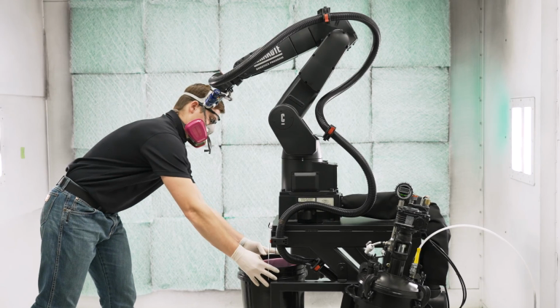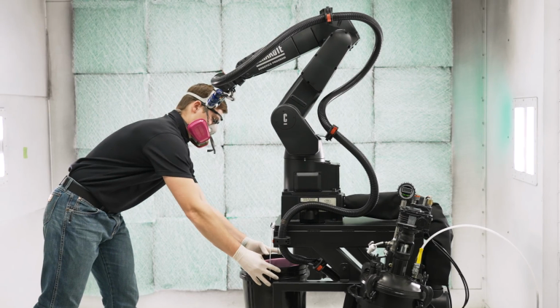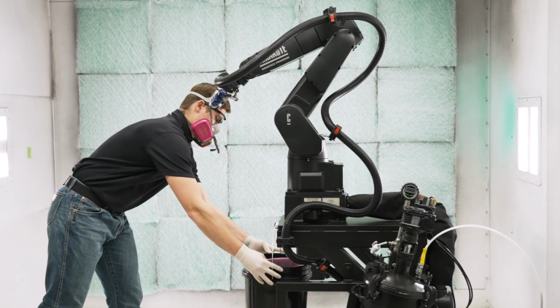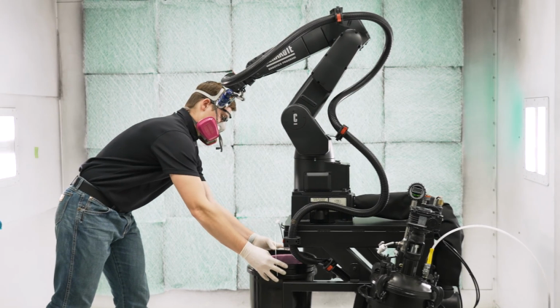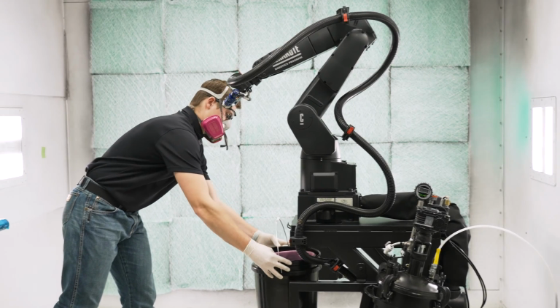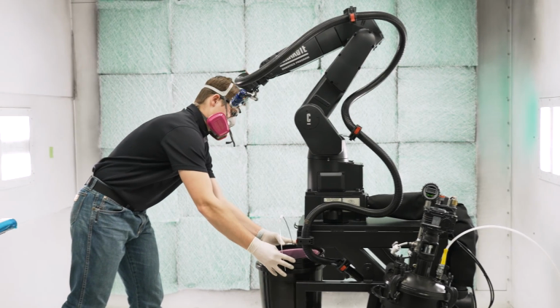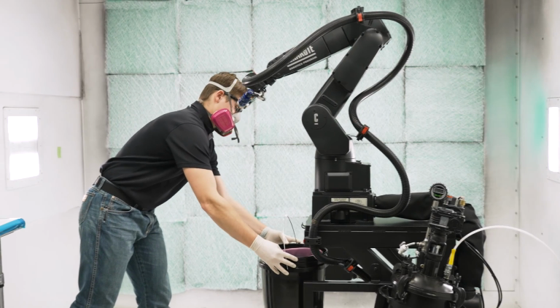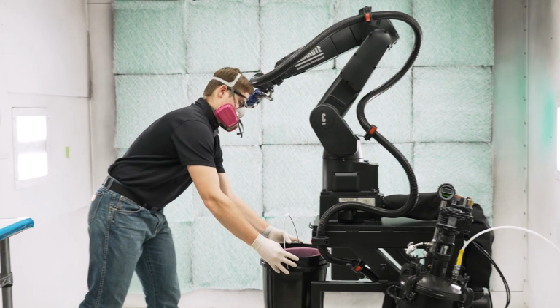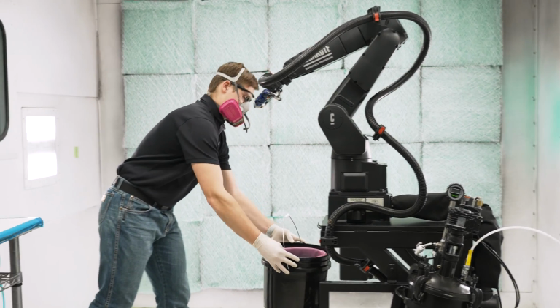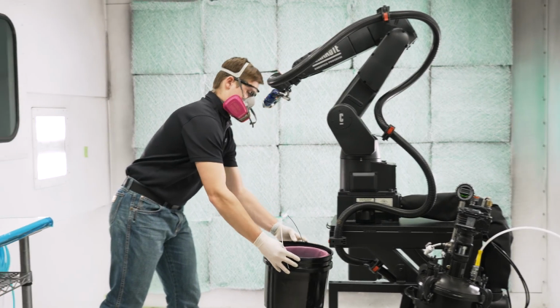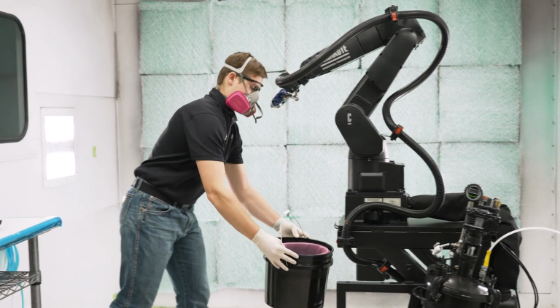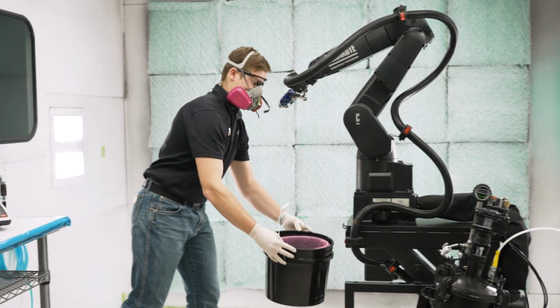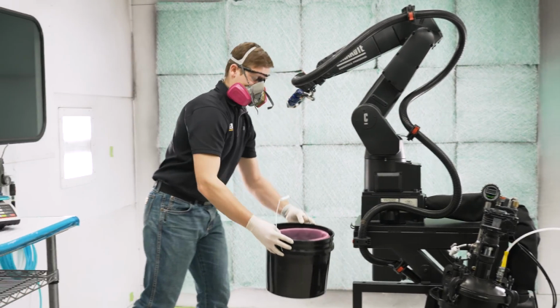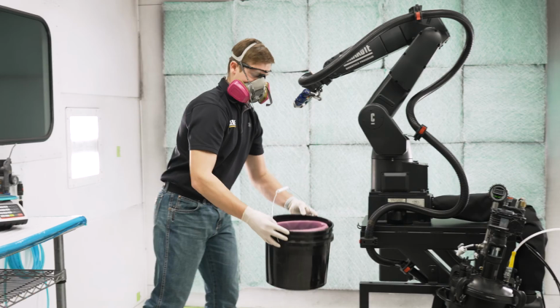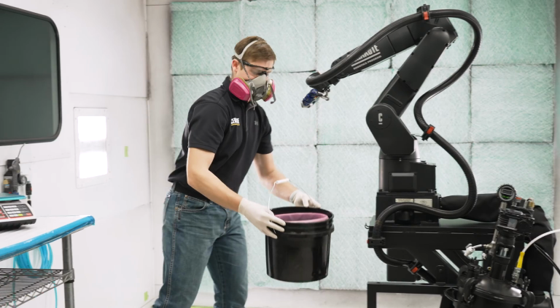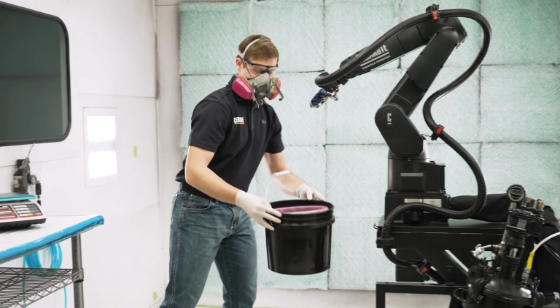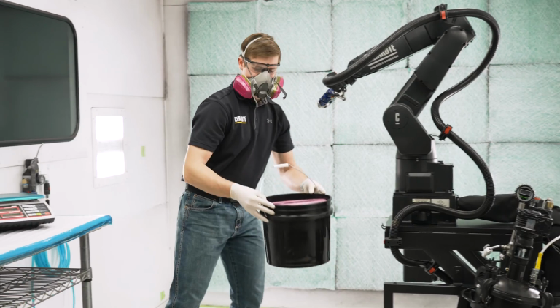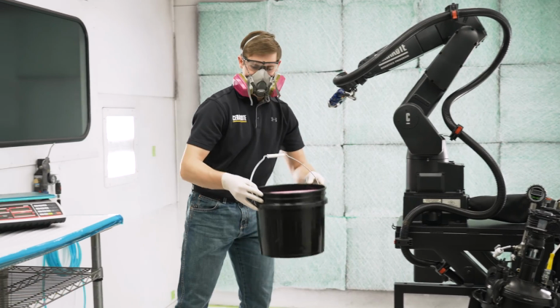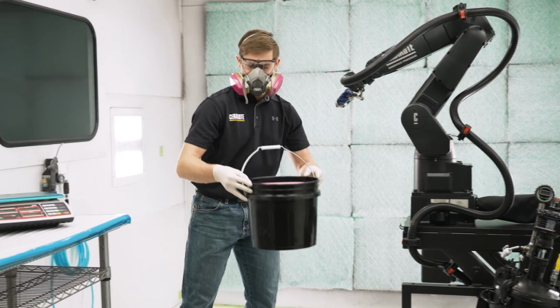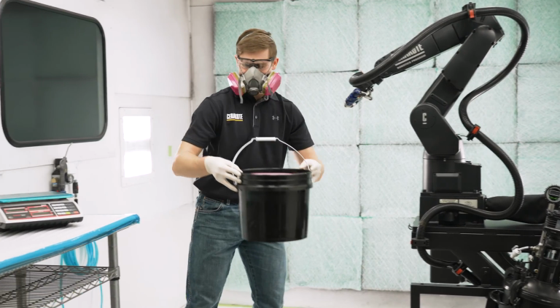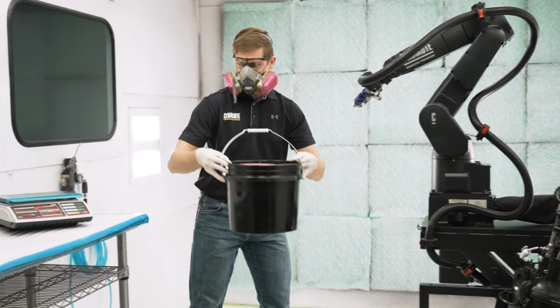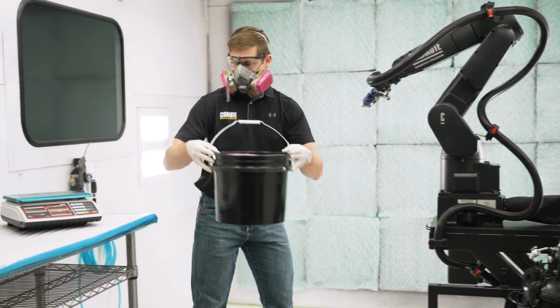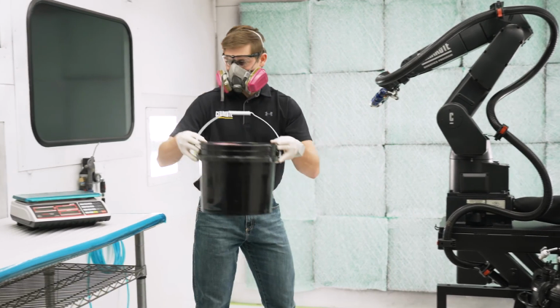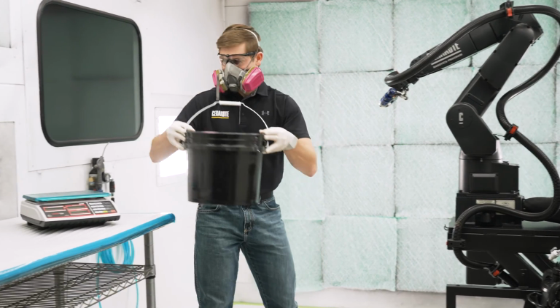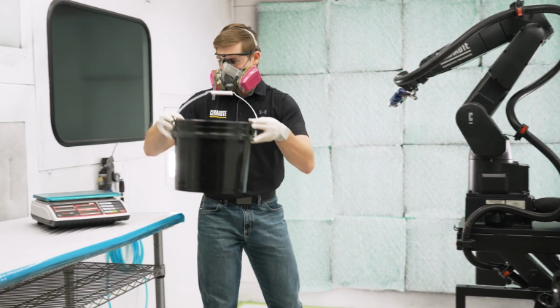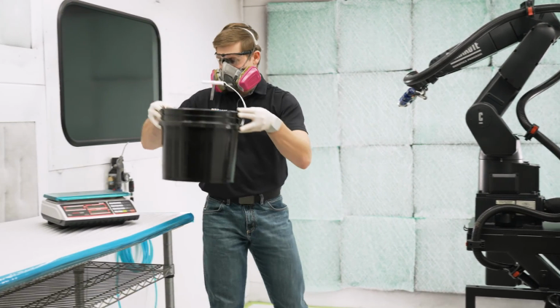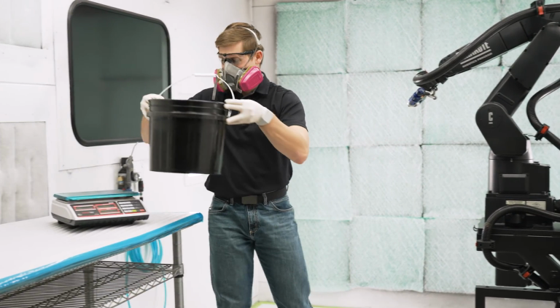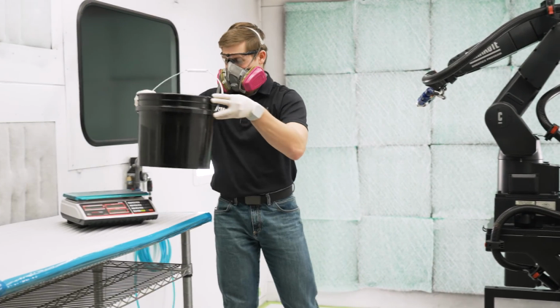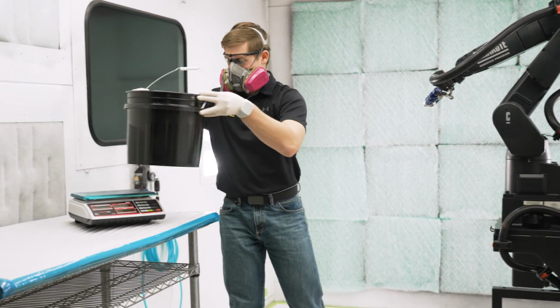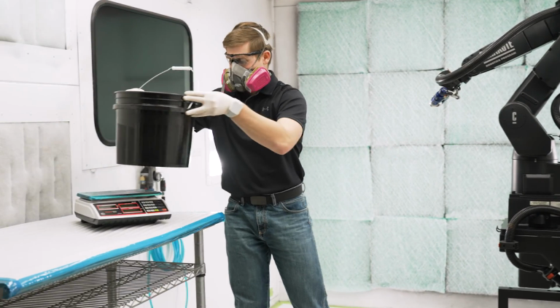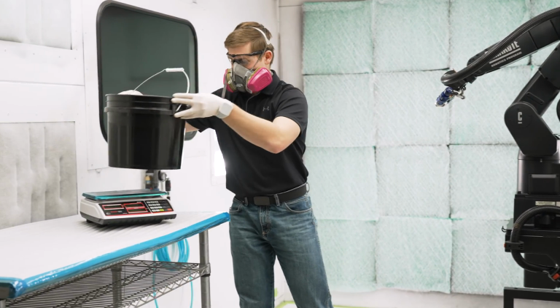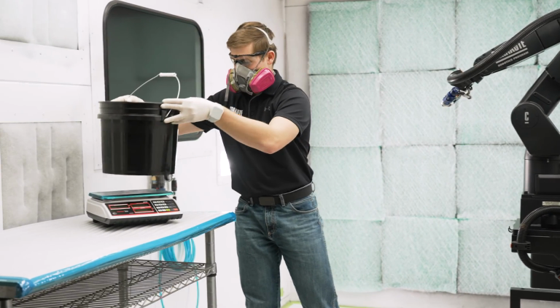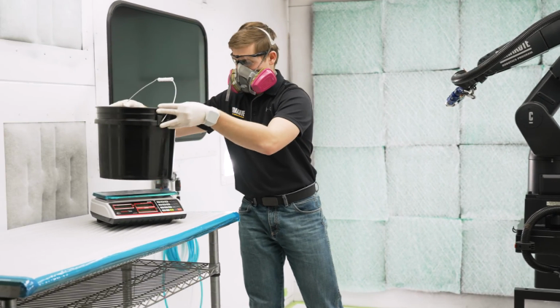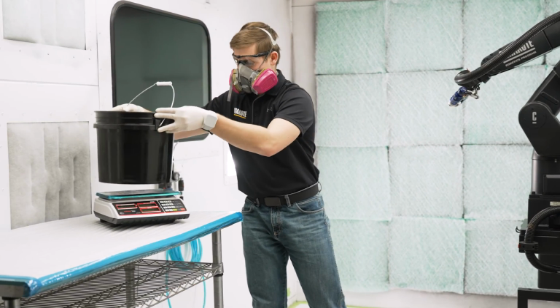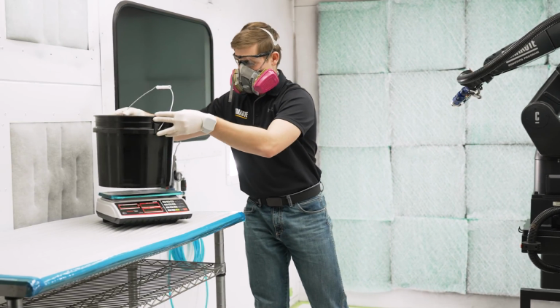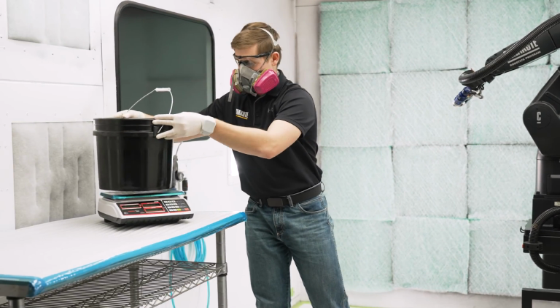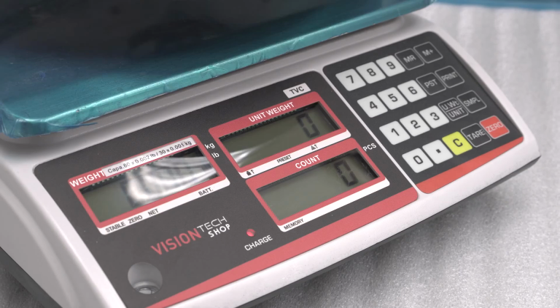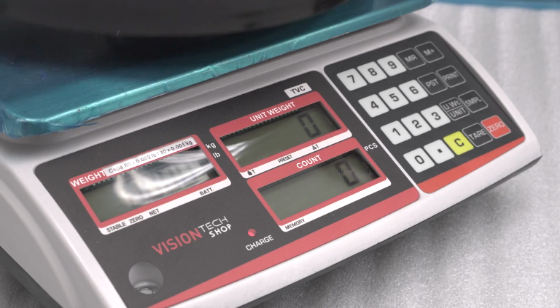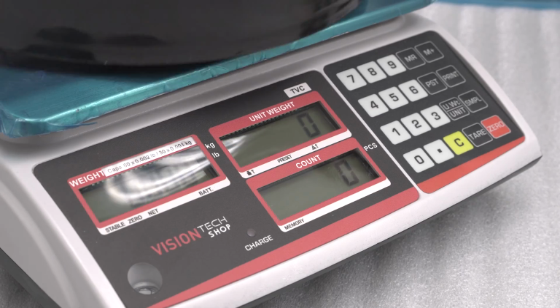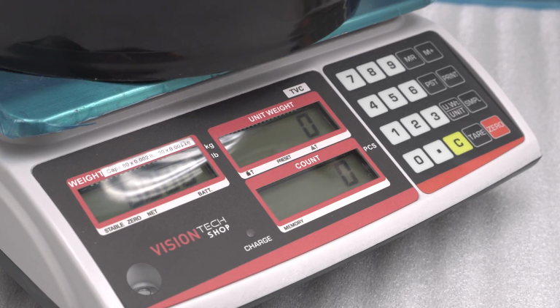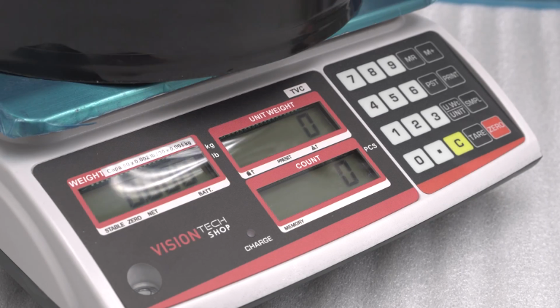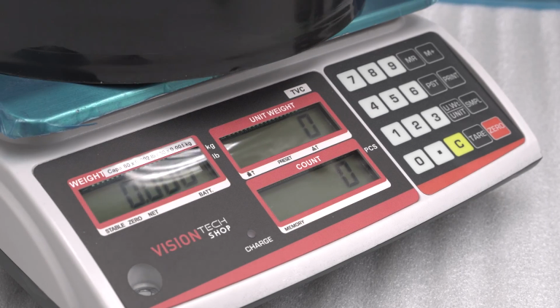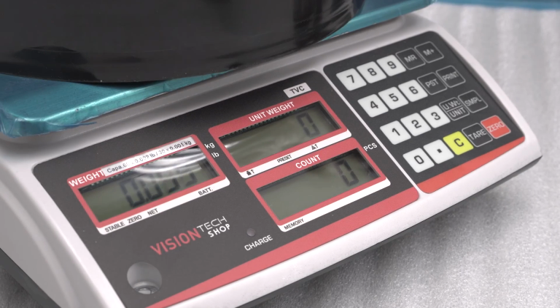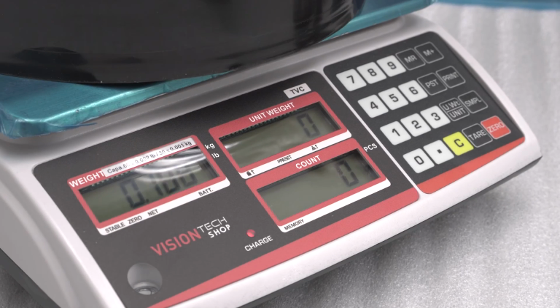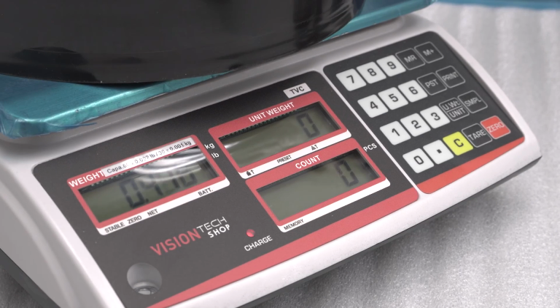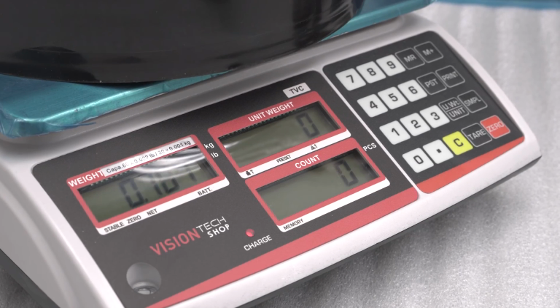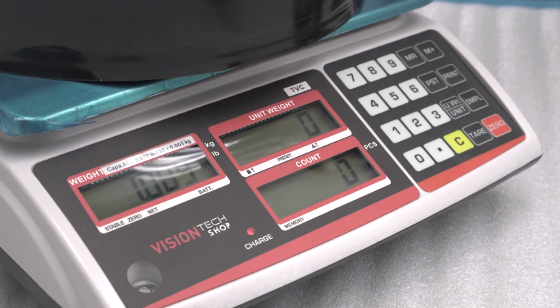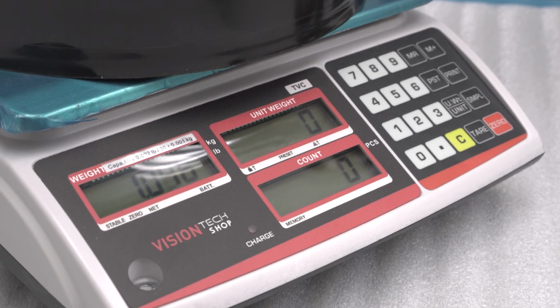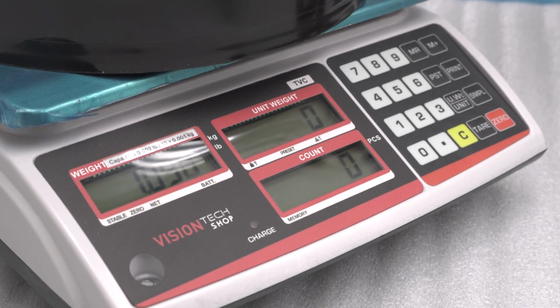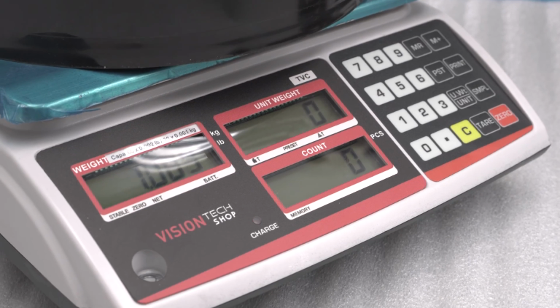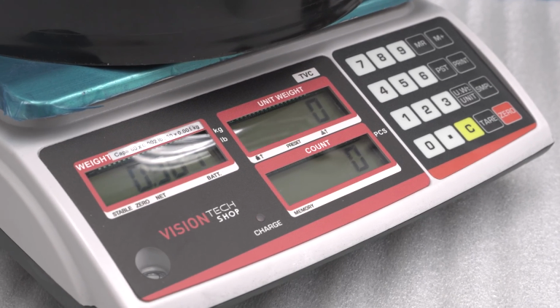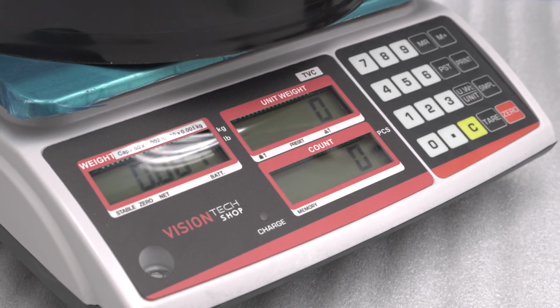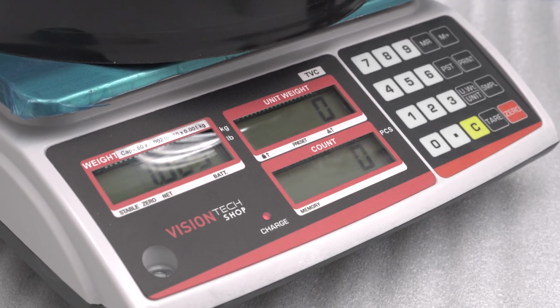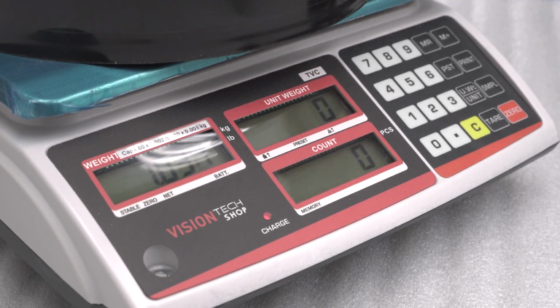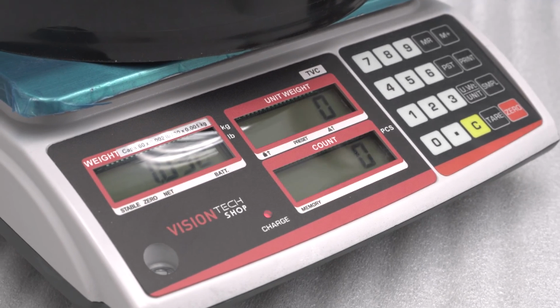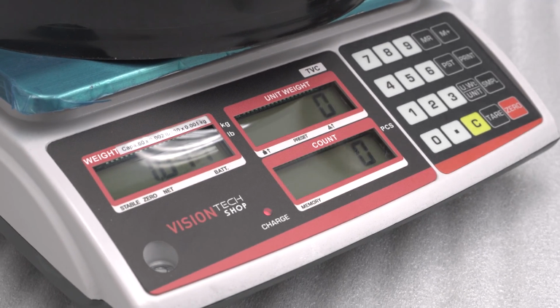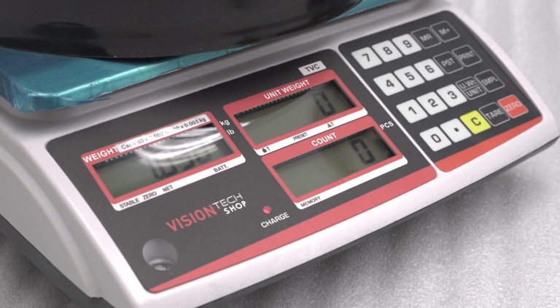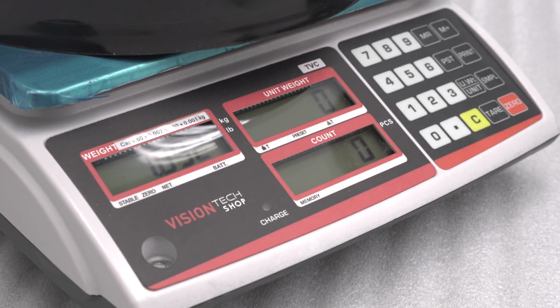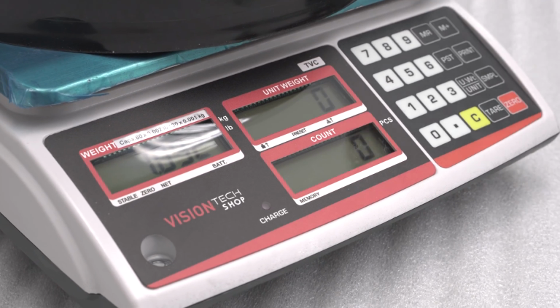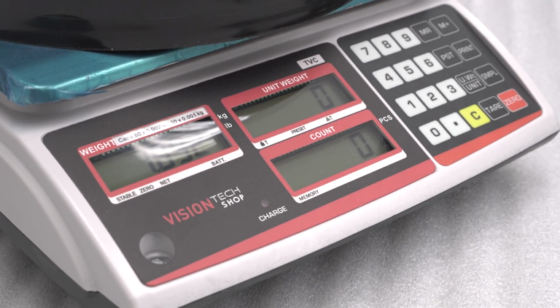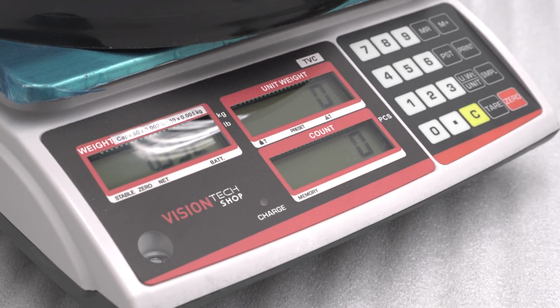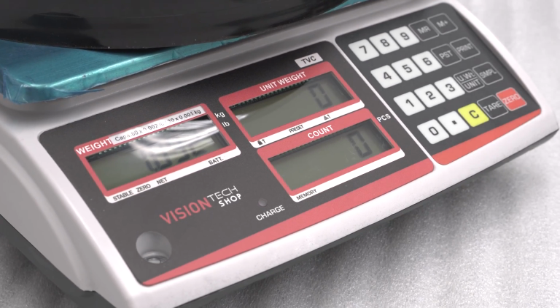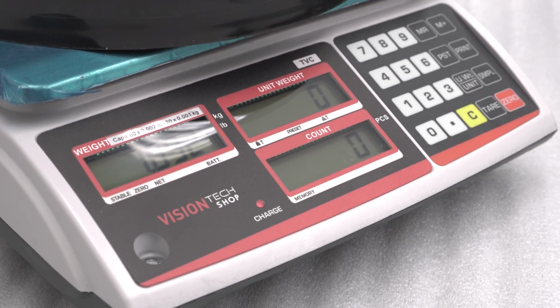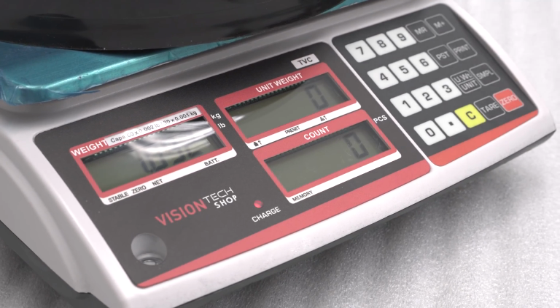Following completion of the purge, remove the bucket and zero the weight on a scale. Make sure the units are in grams.